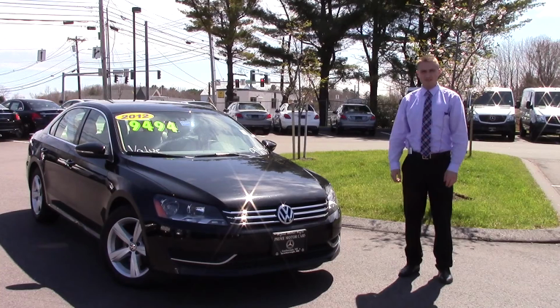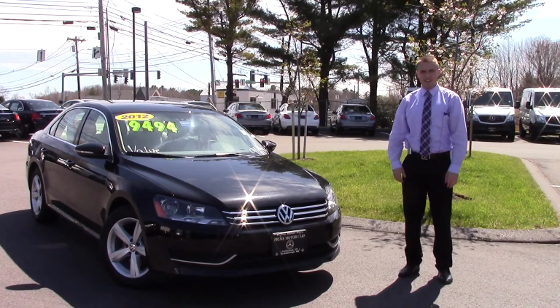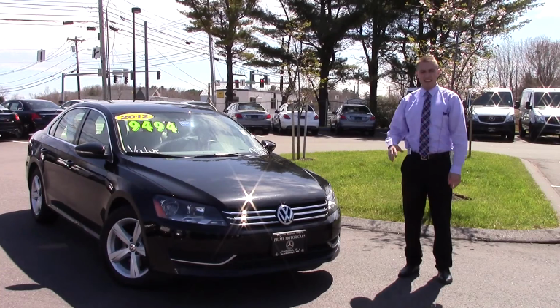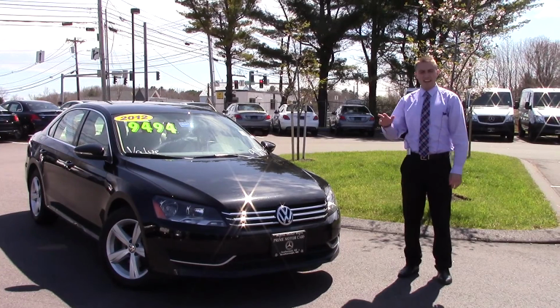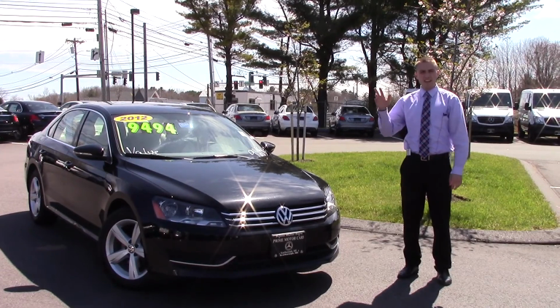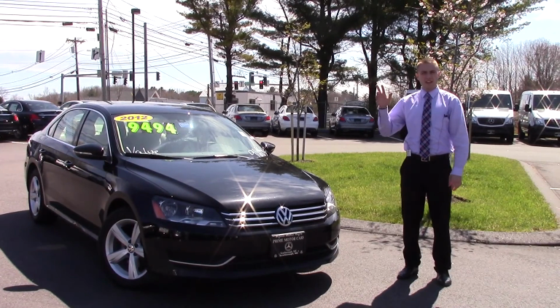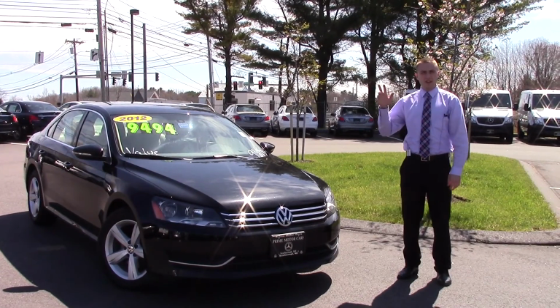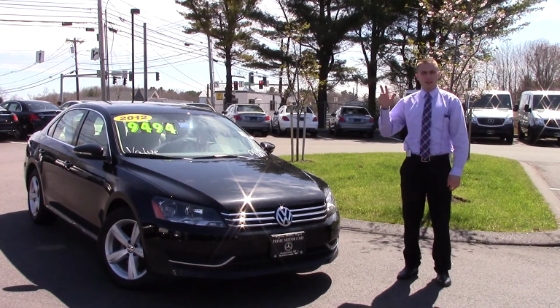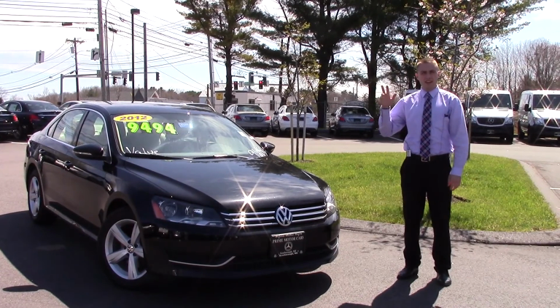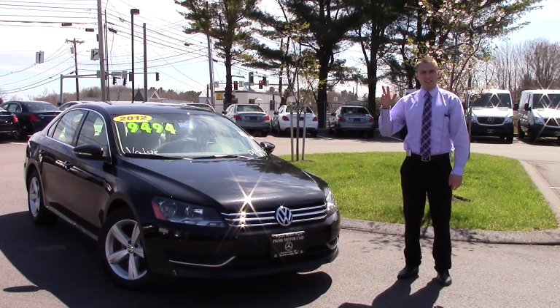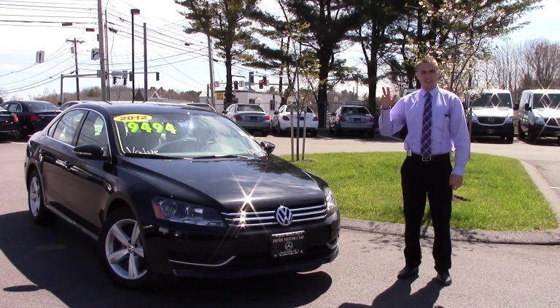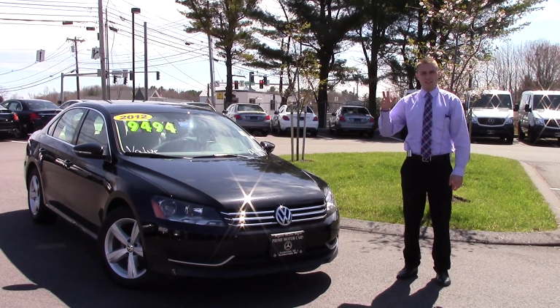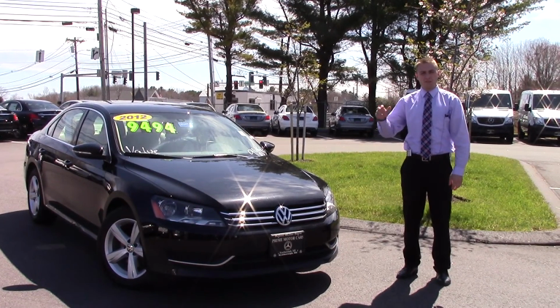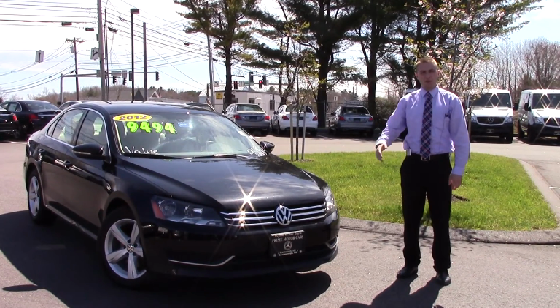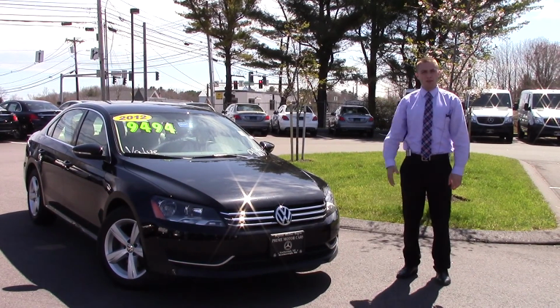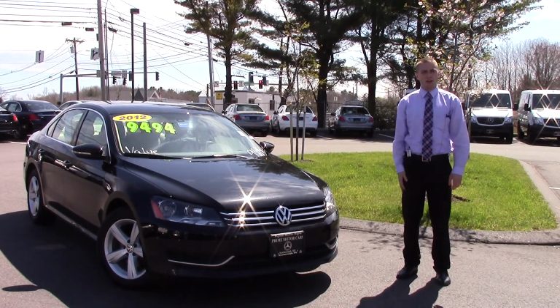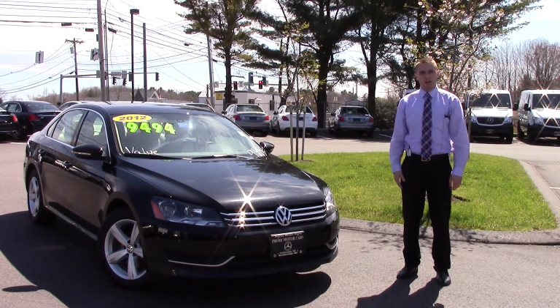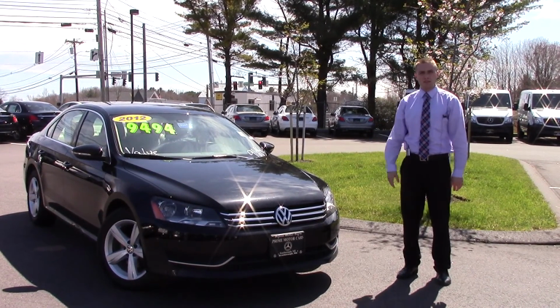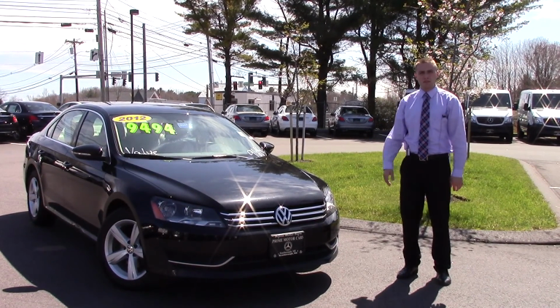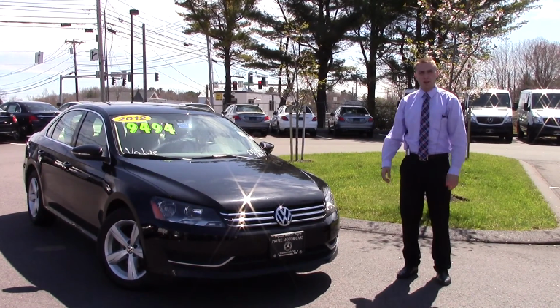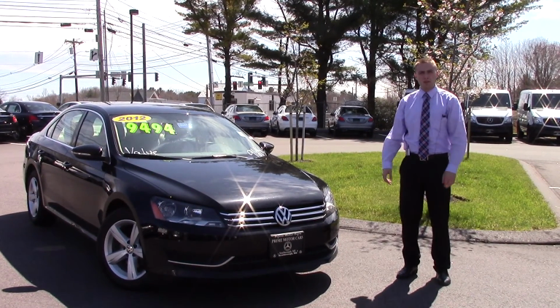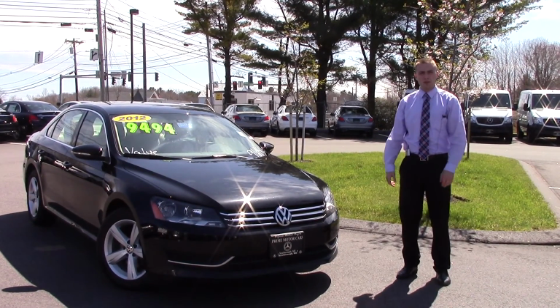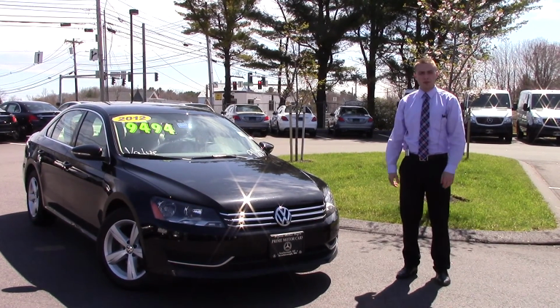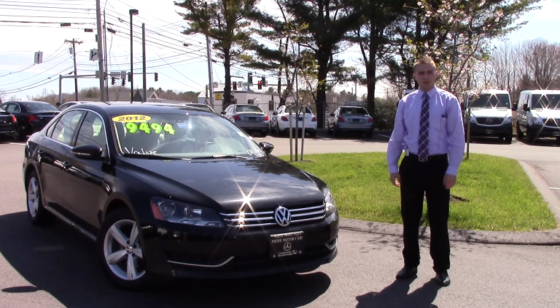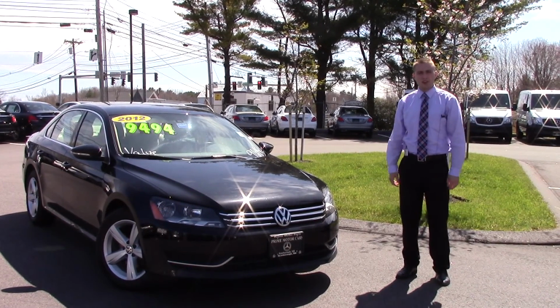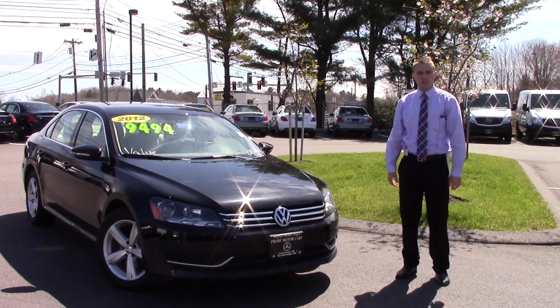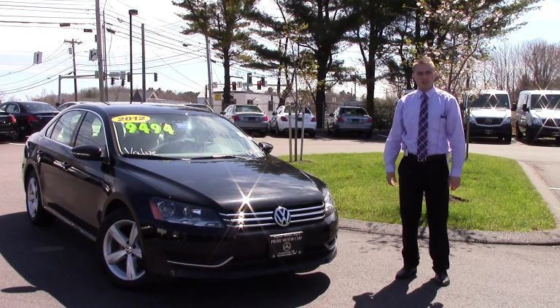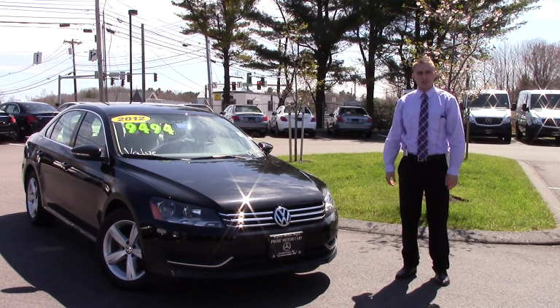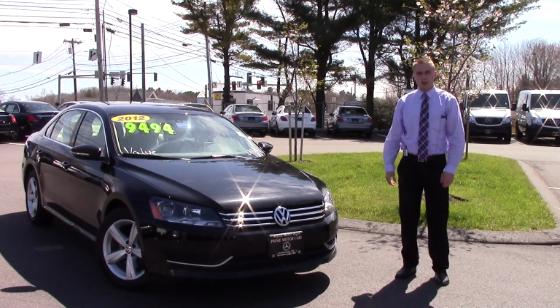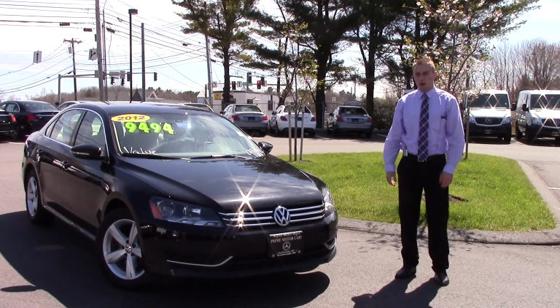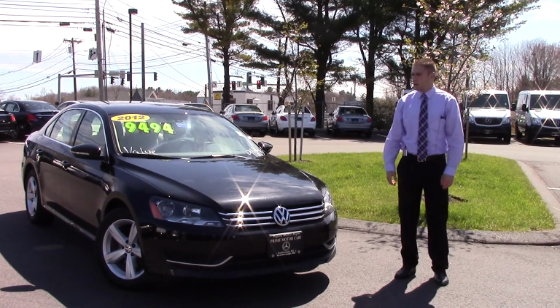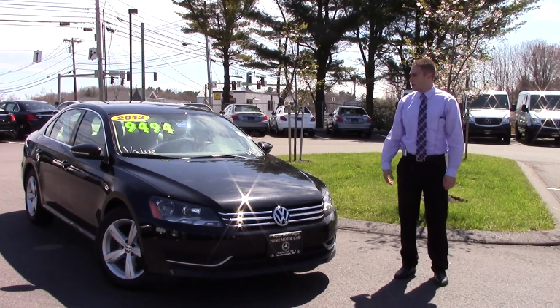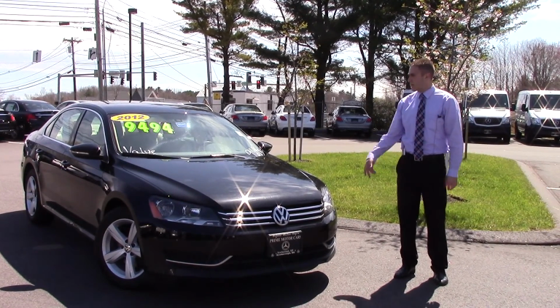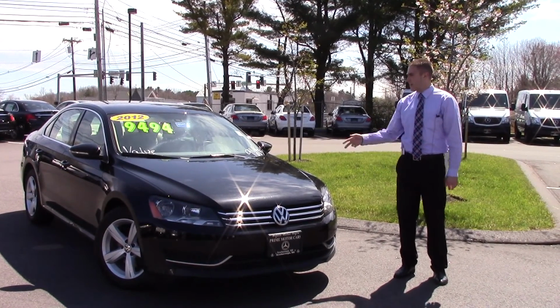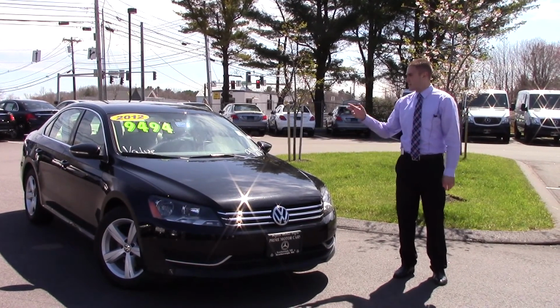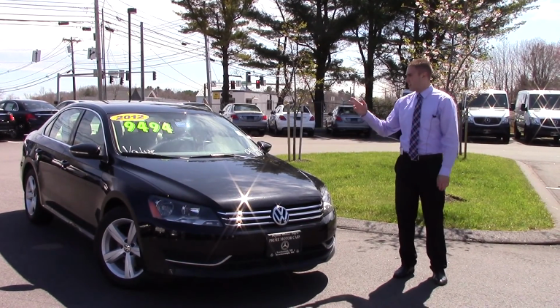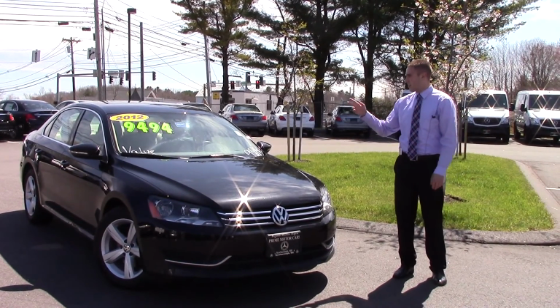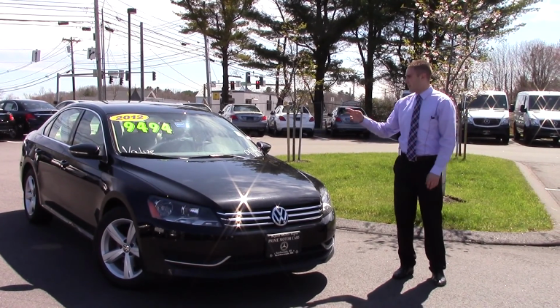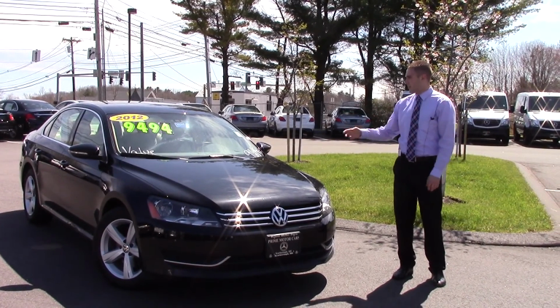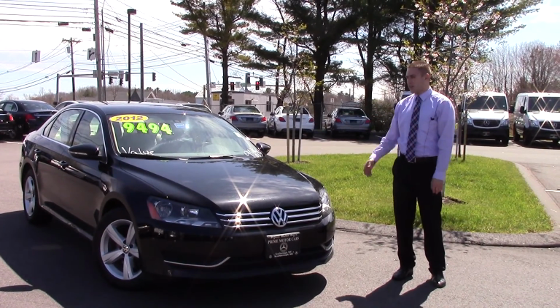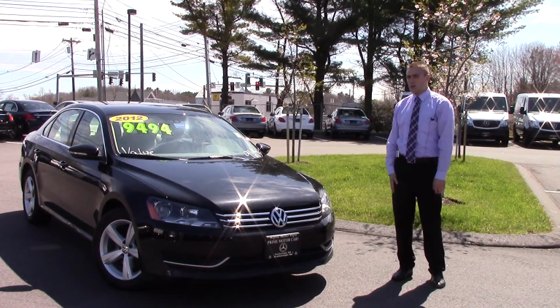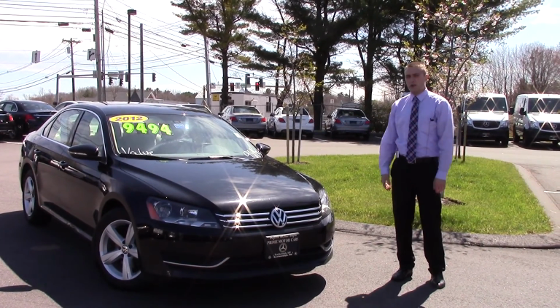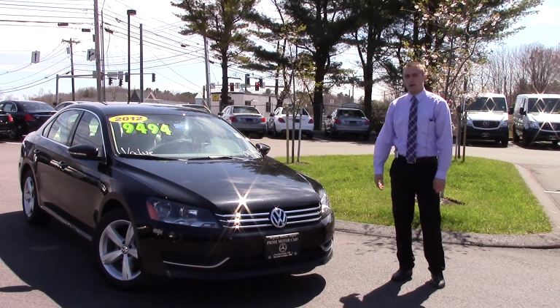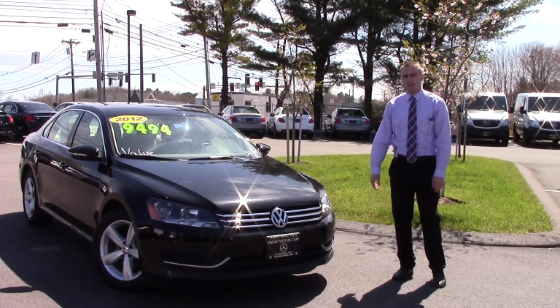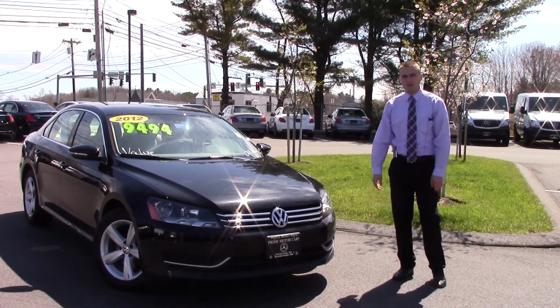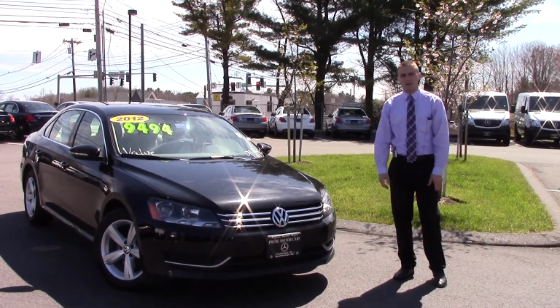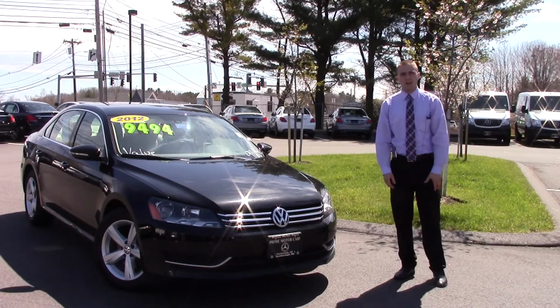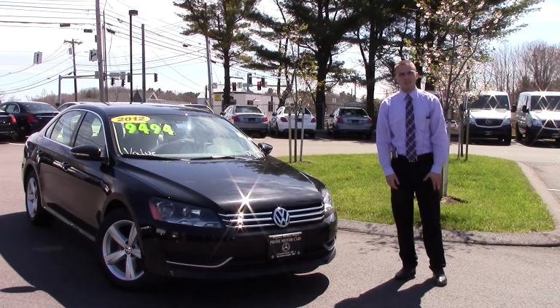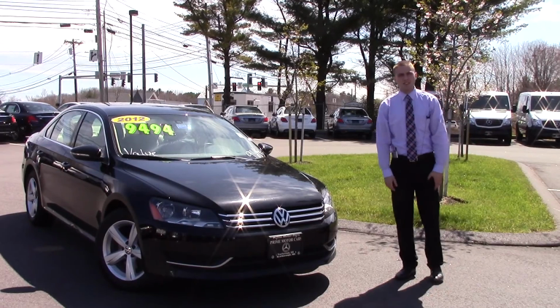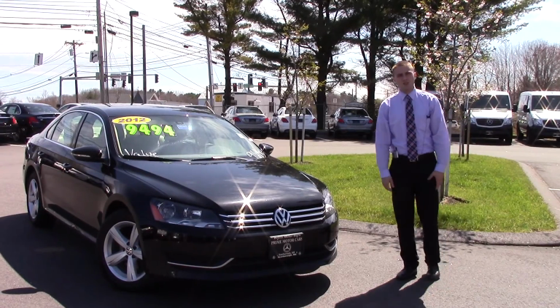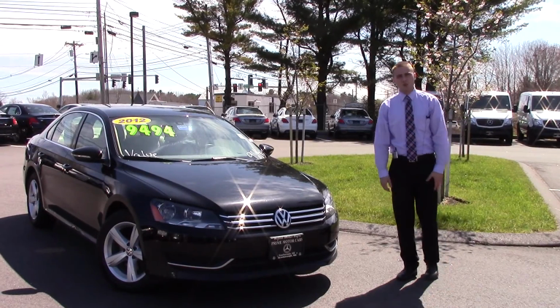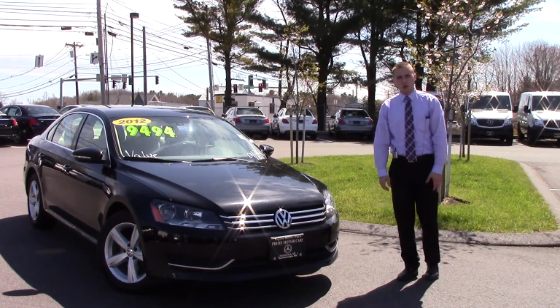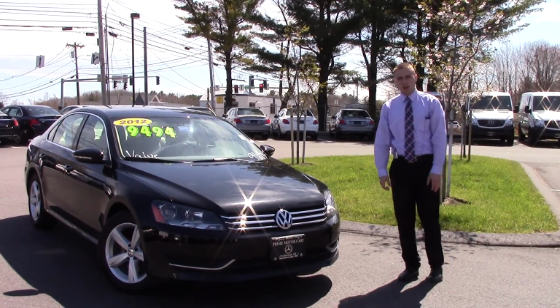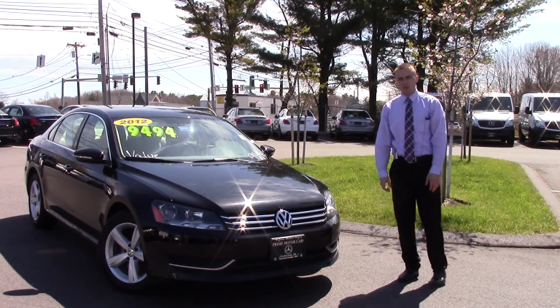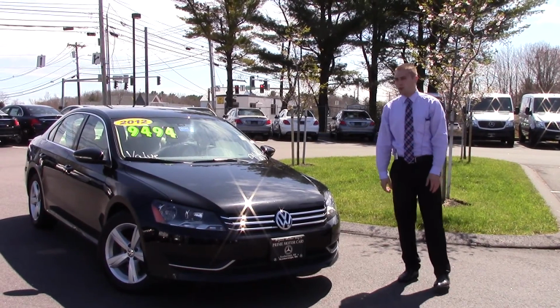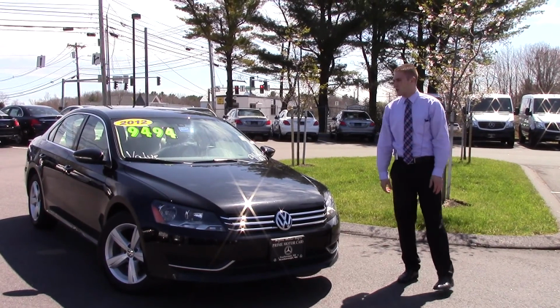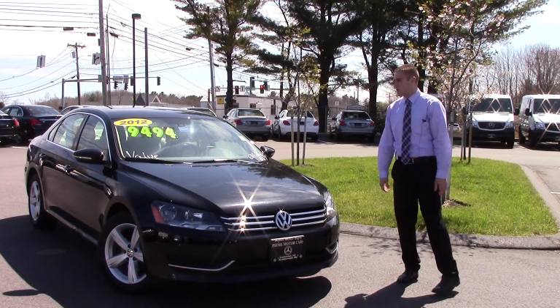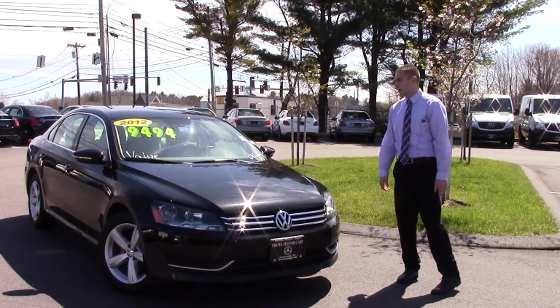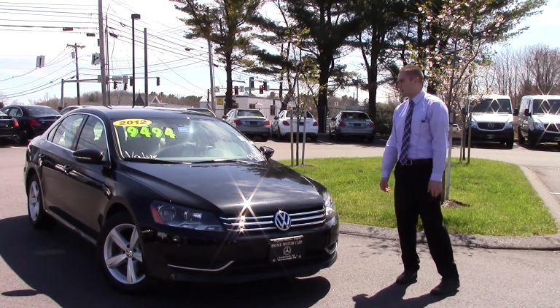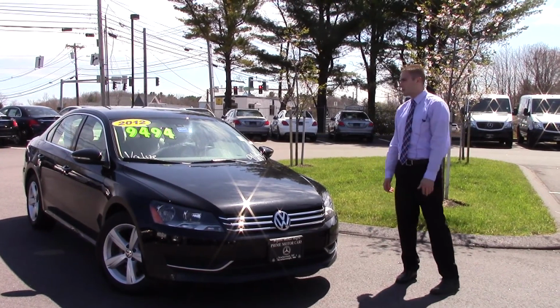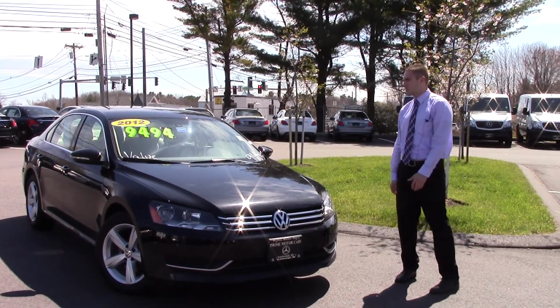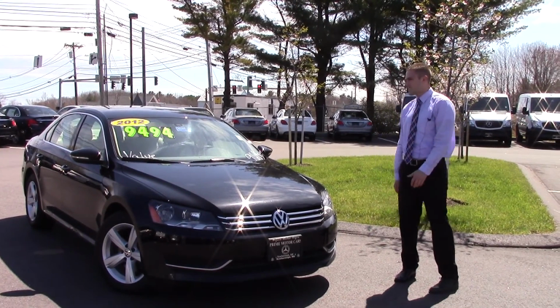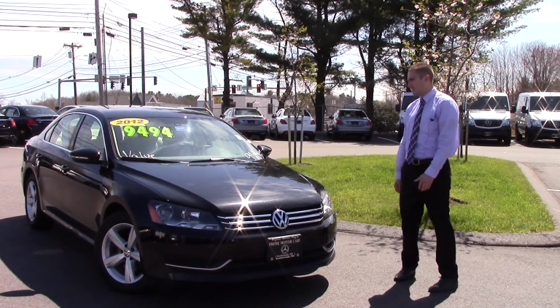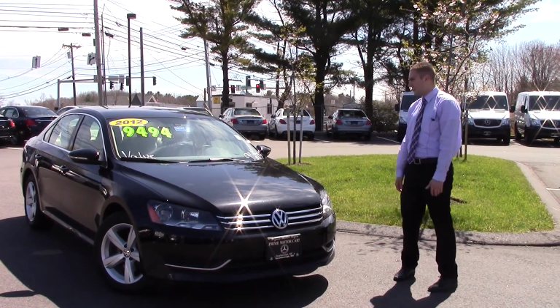Hey there Grant, this is Bill Carr from Prime Motor Cars in Scarborough. Thanks a lot for your inquiry on my 2012 Volkswagen Passat.